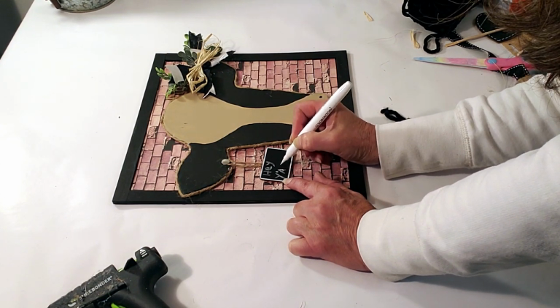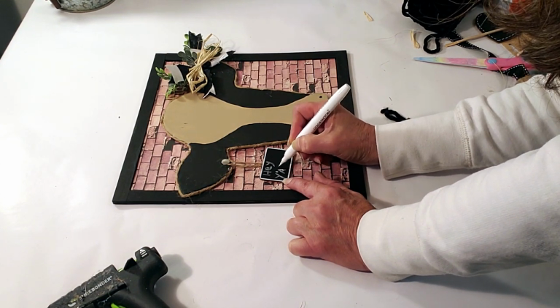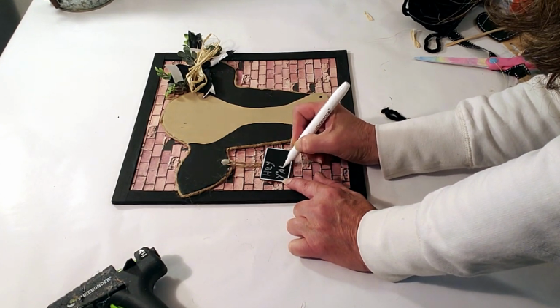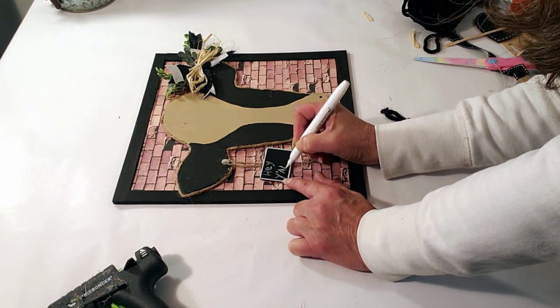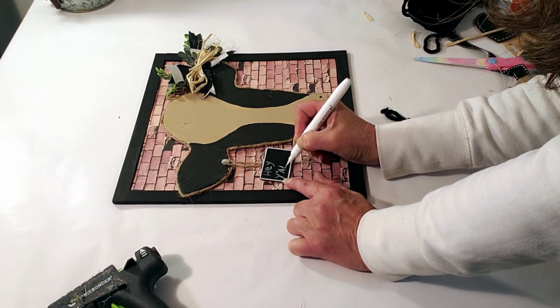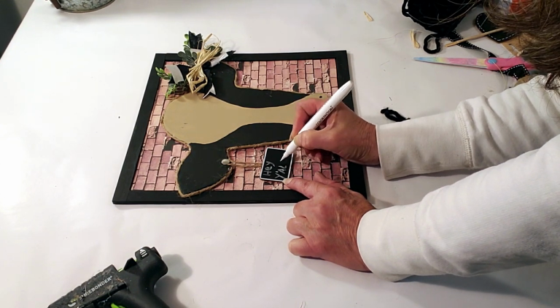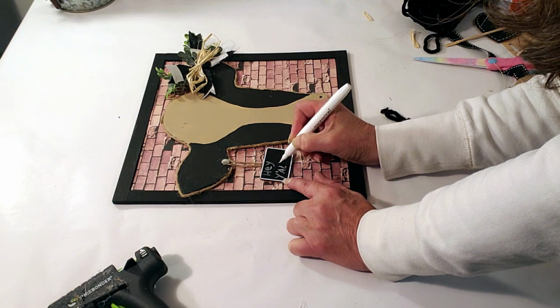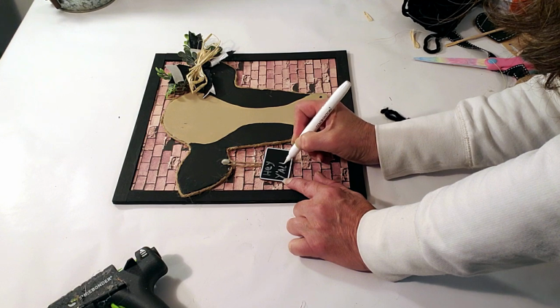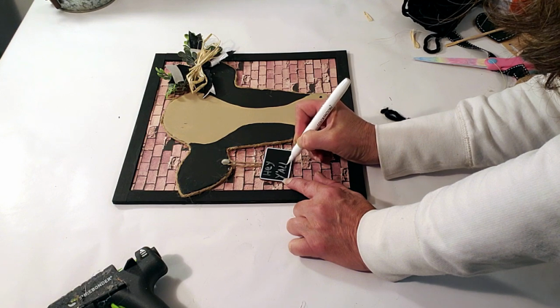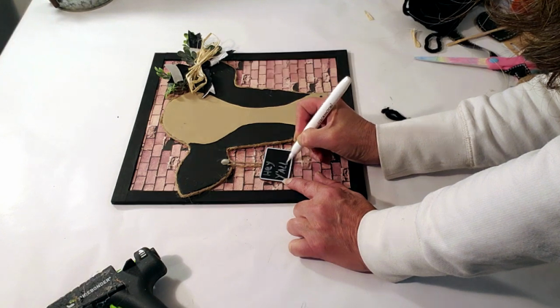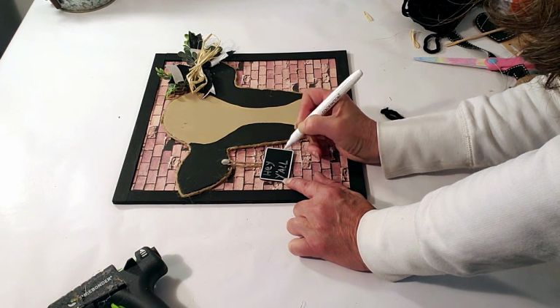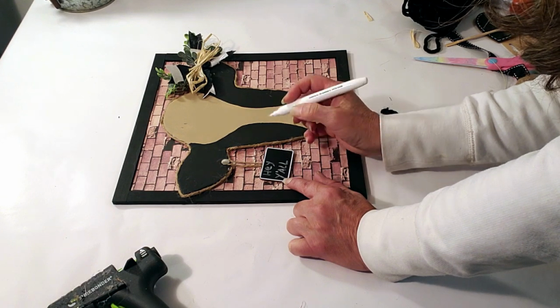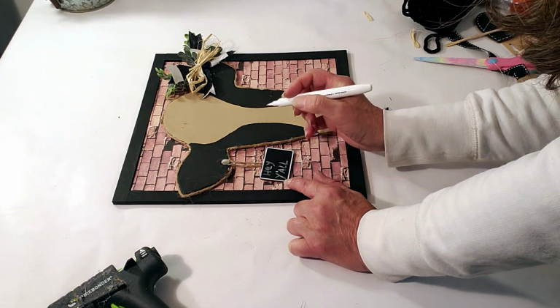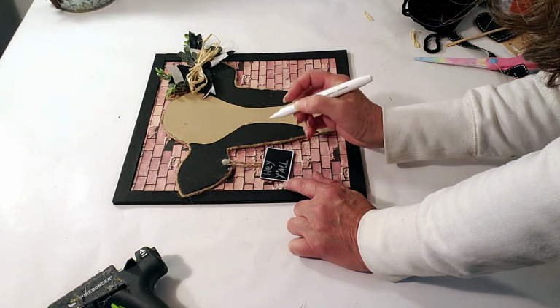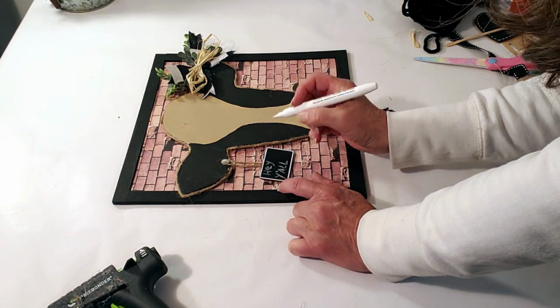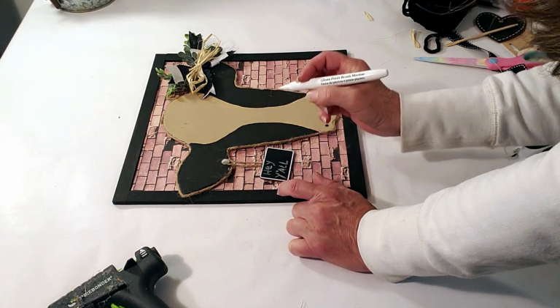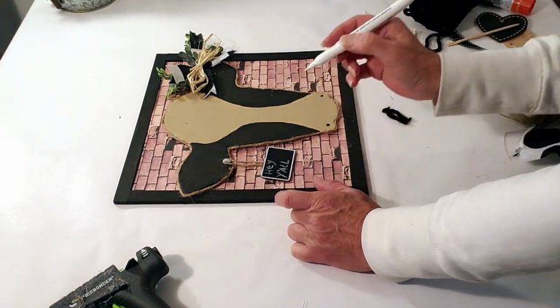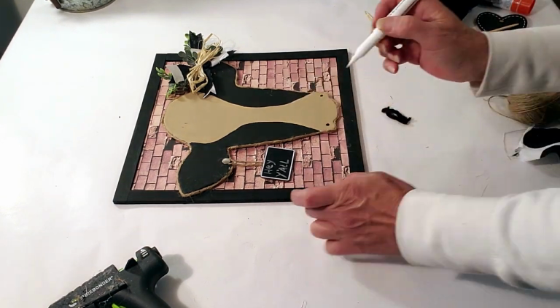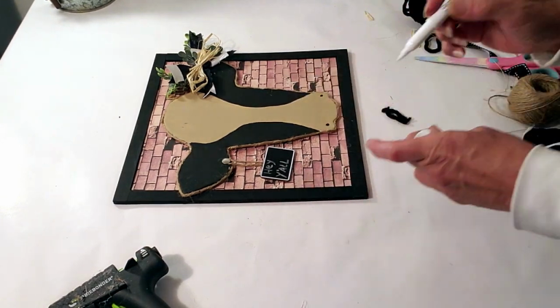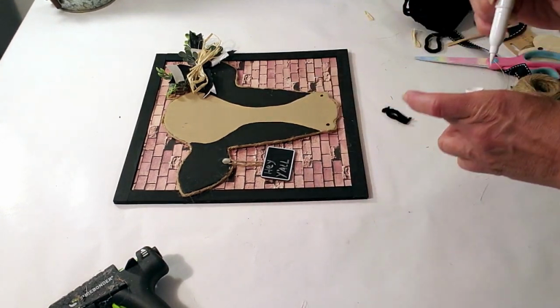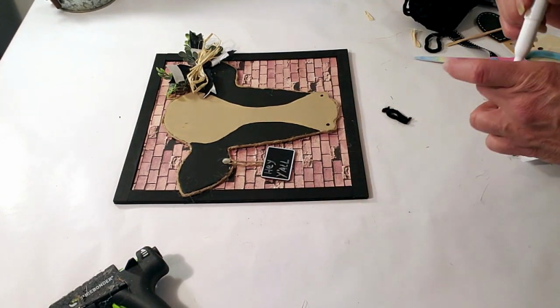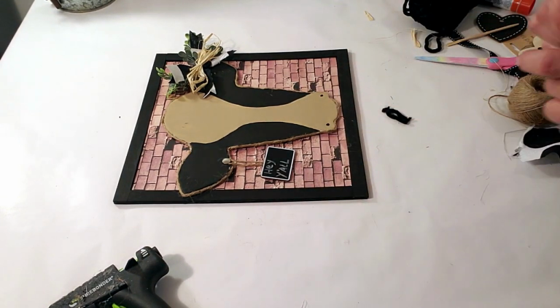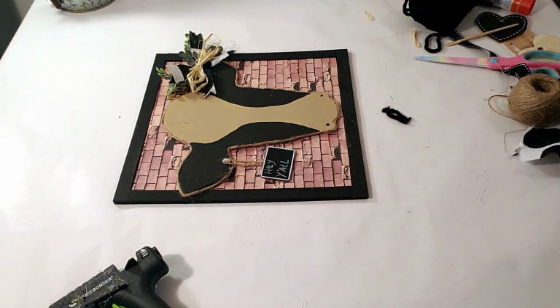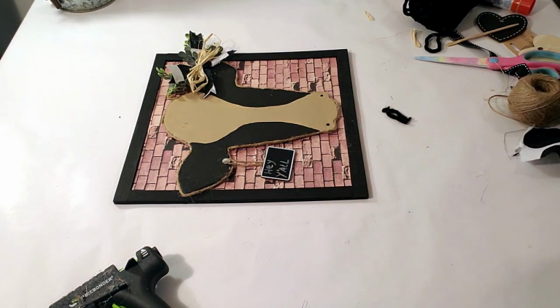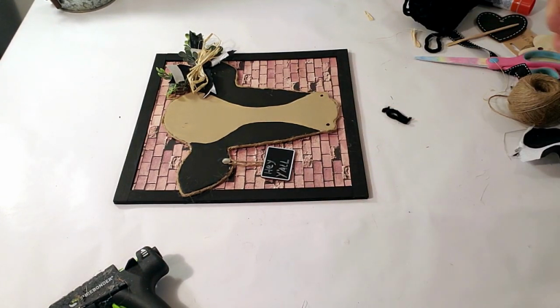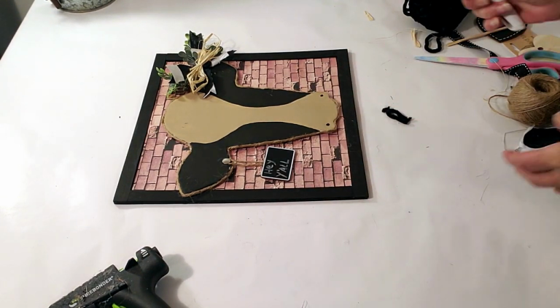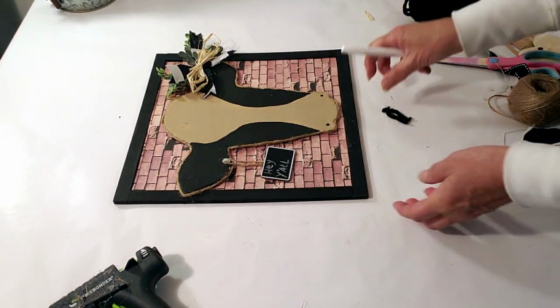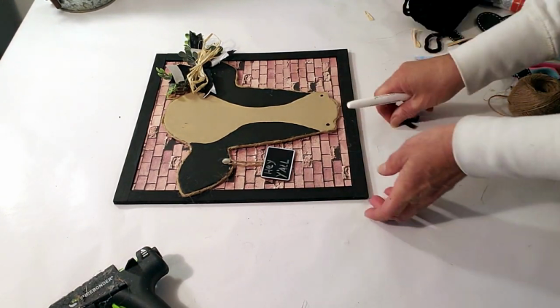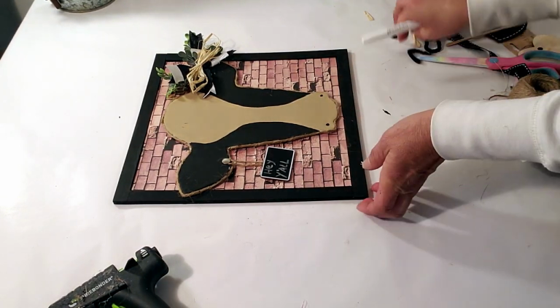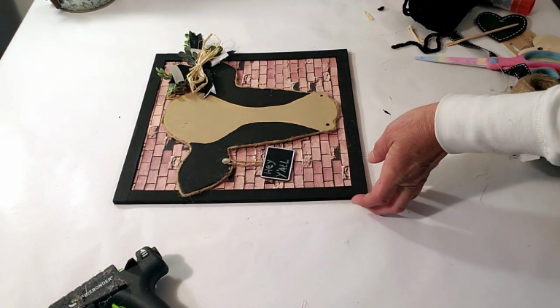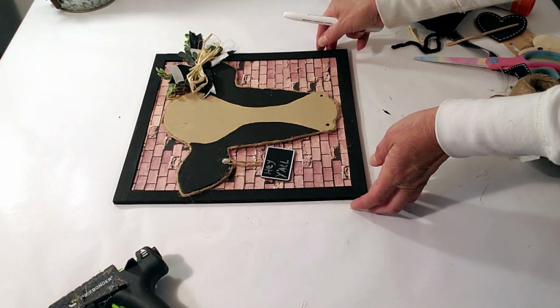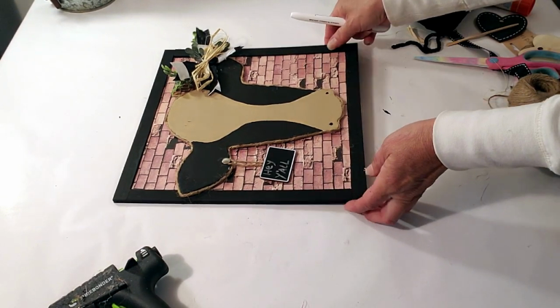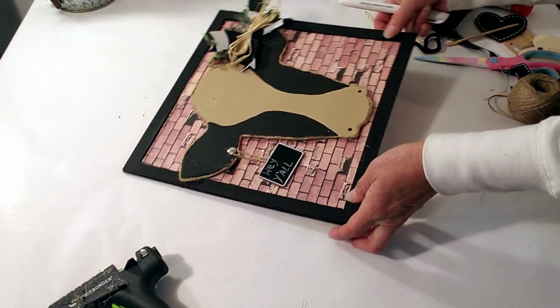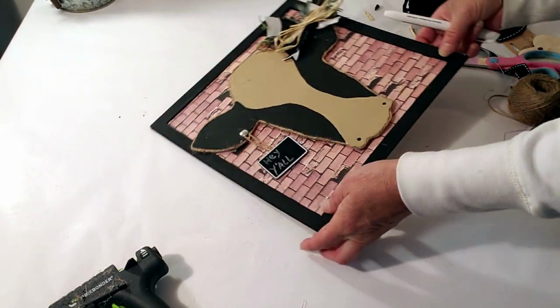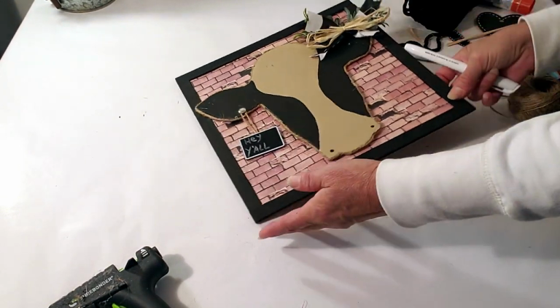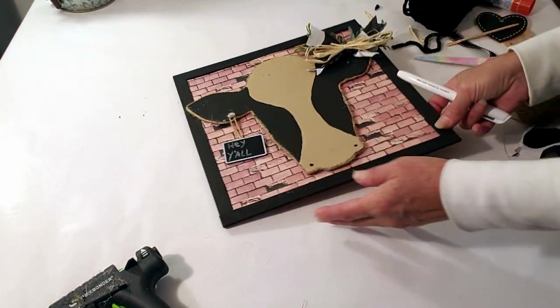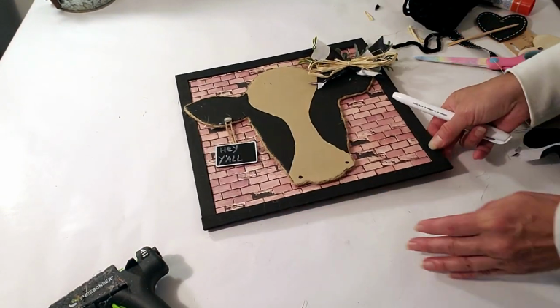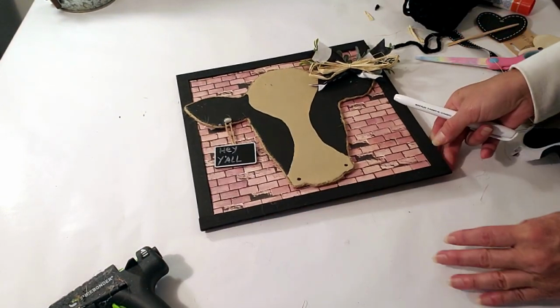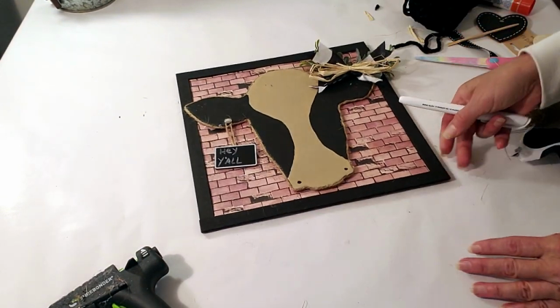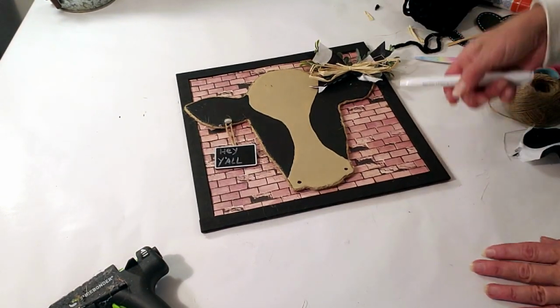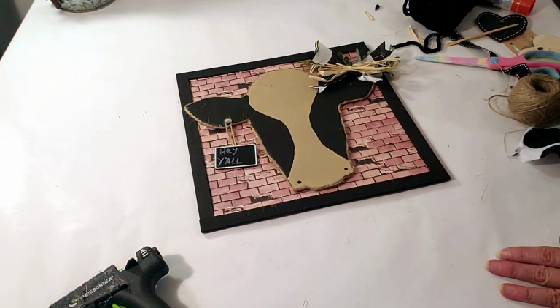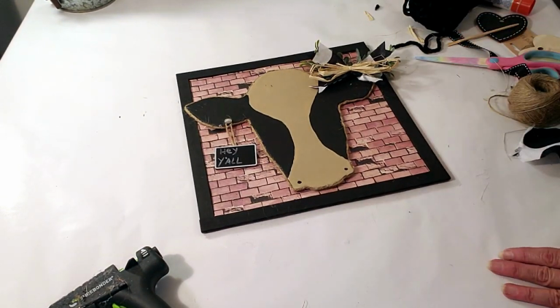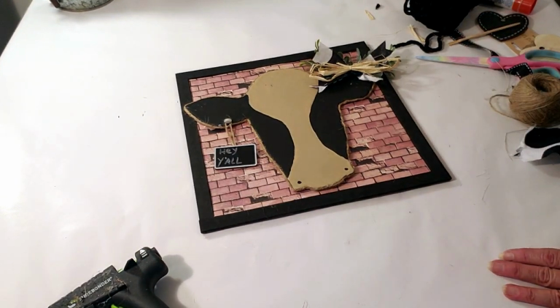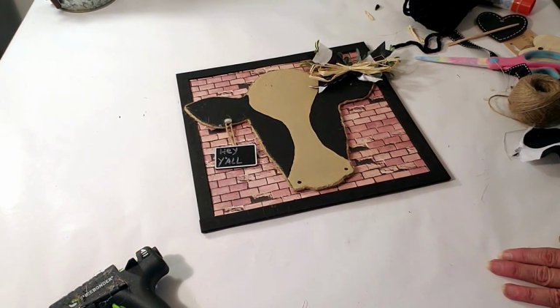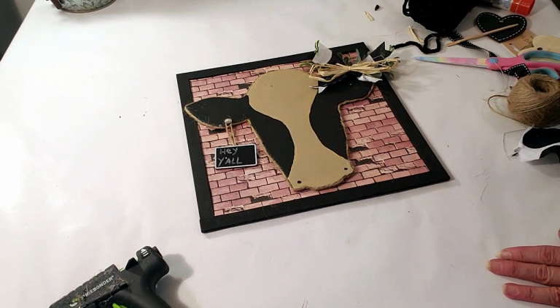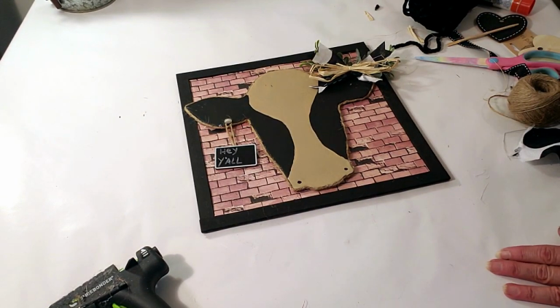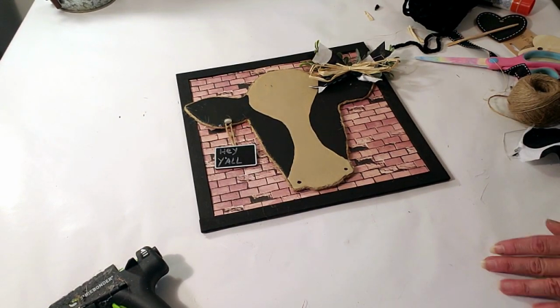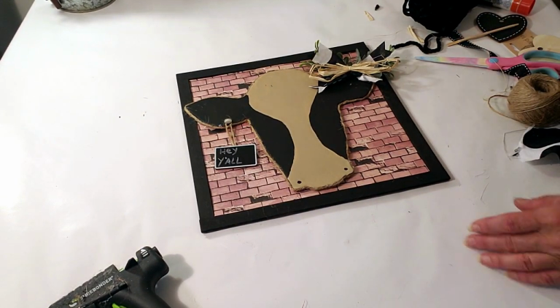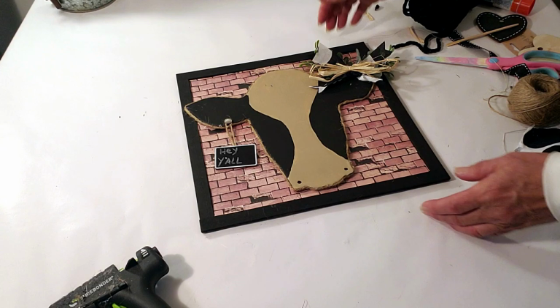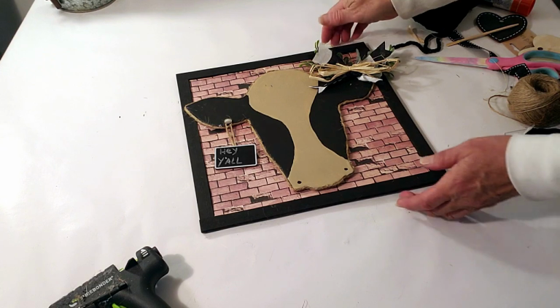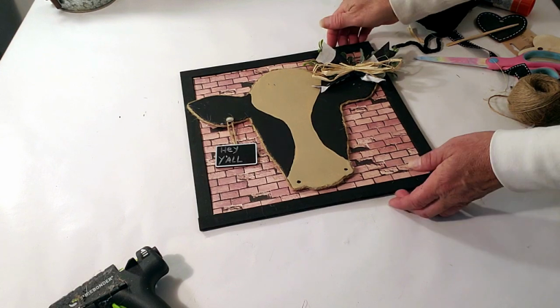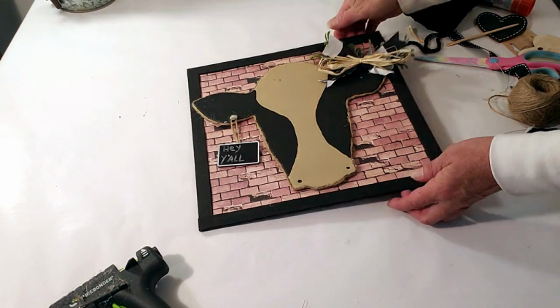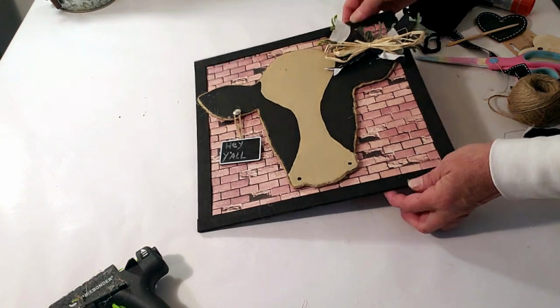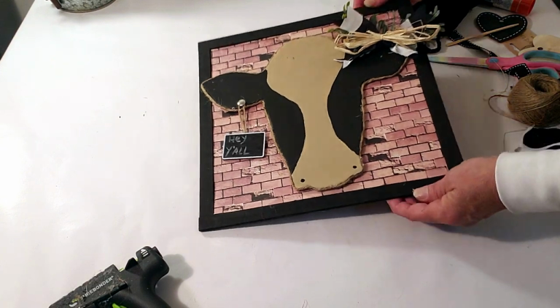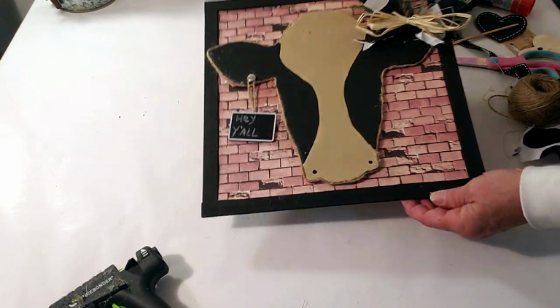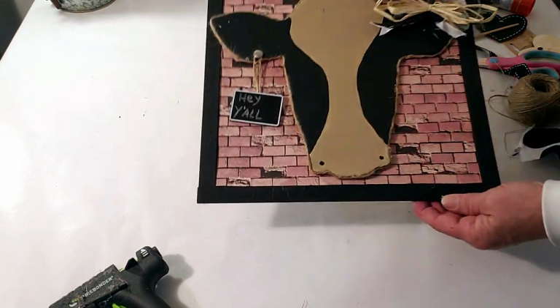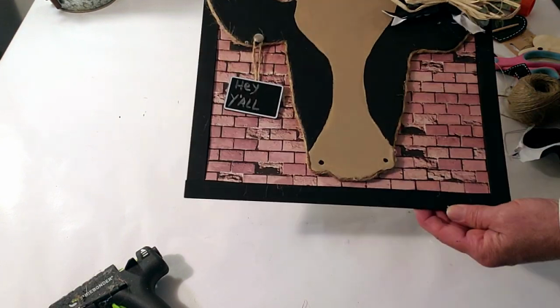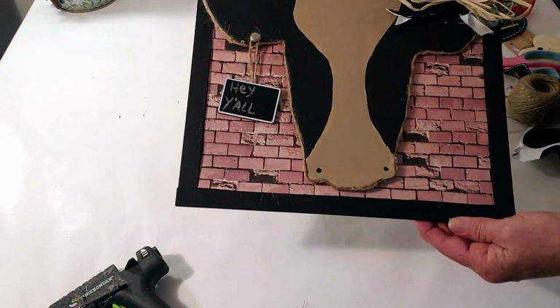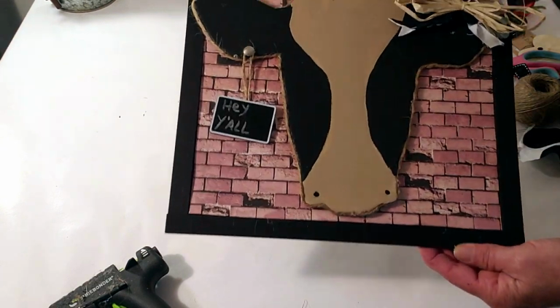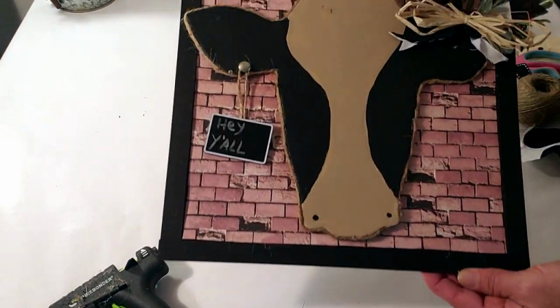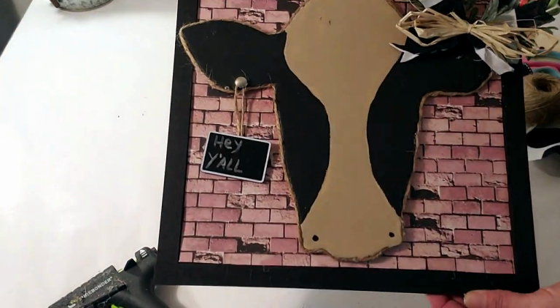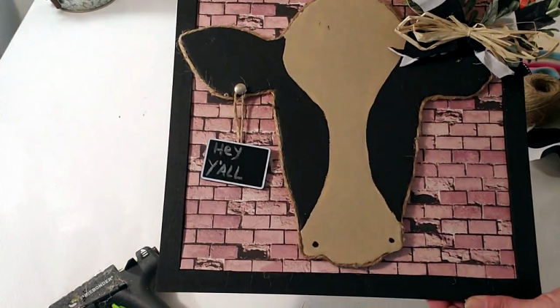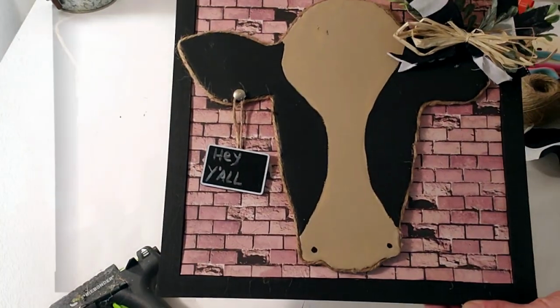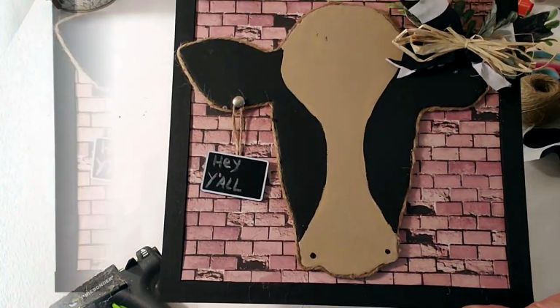I think this came out so adorable and so different — and you can't even tell it's foam board. This is how it turned out.